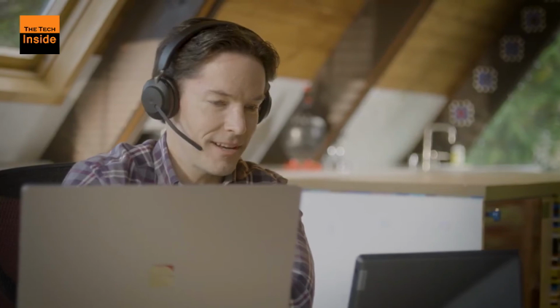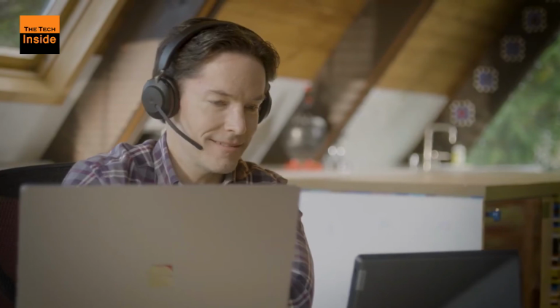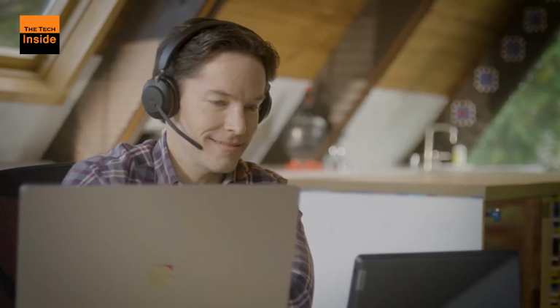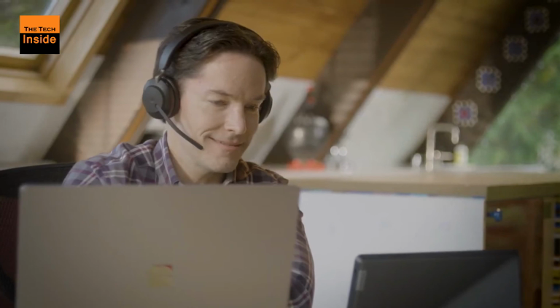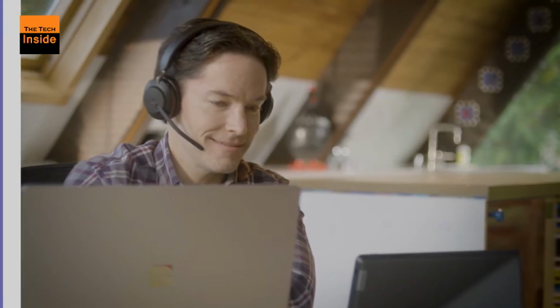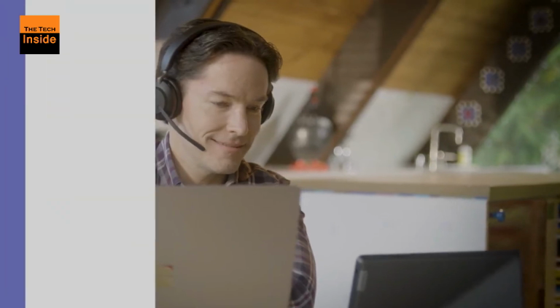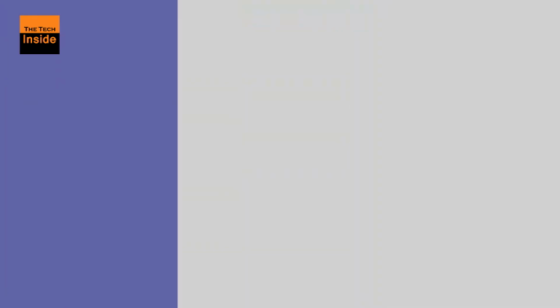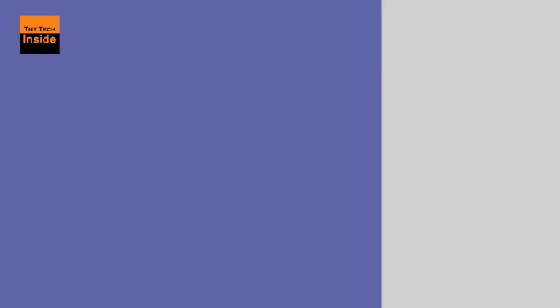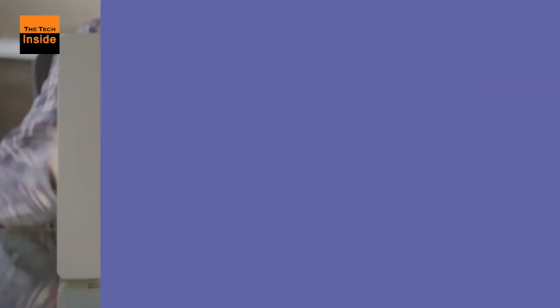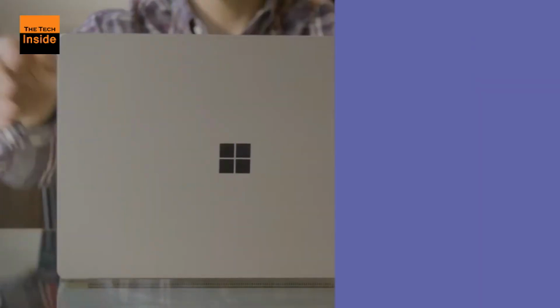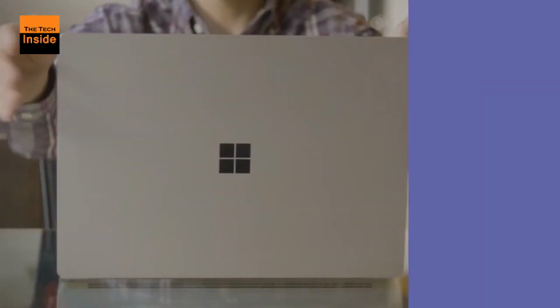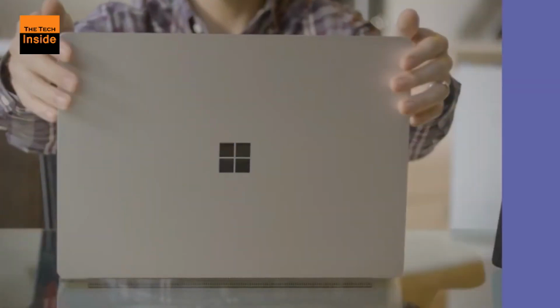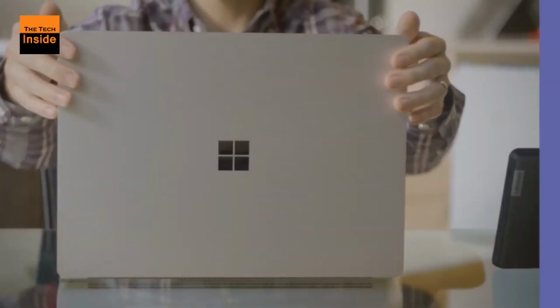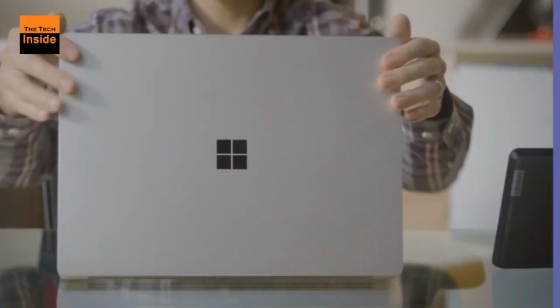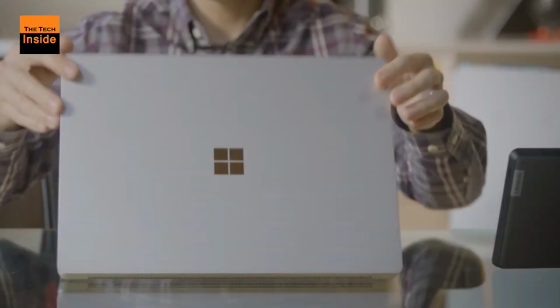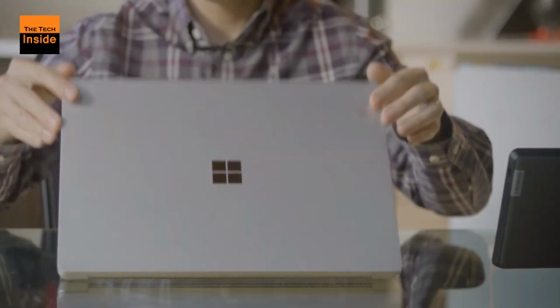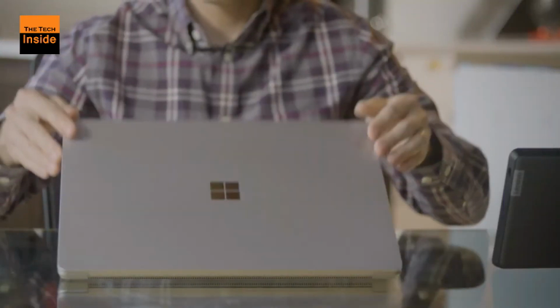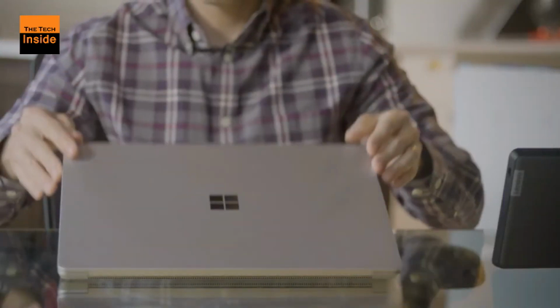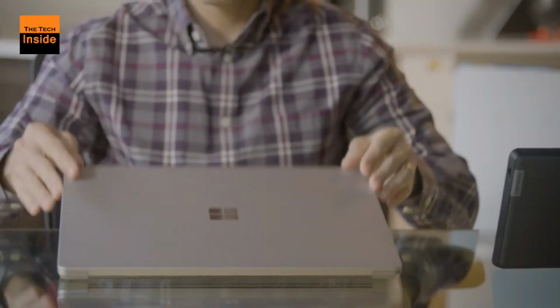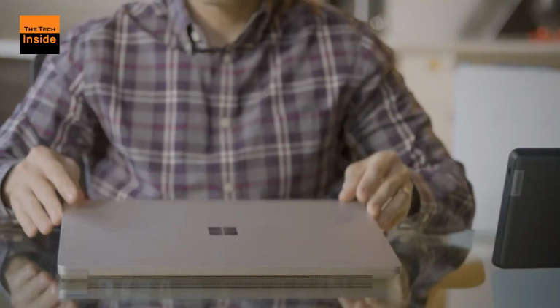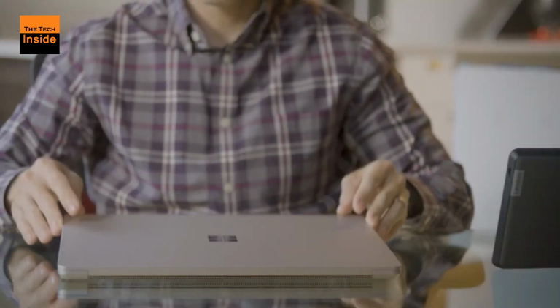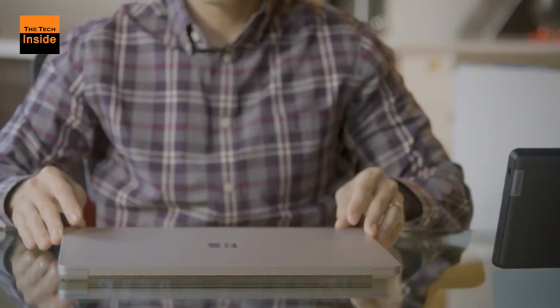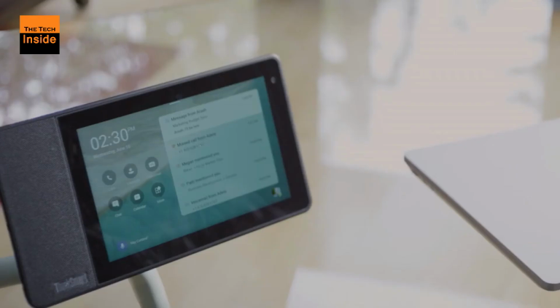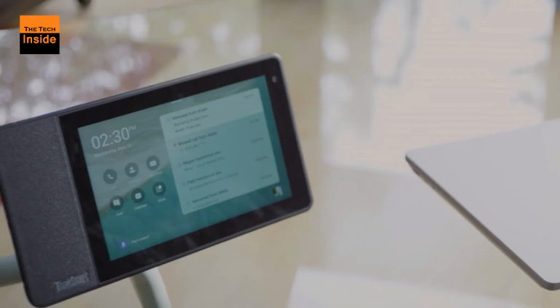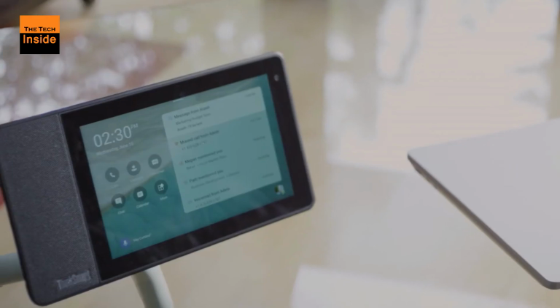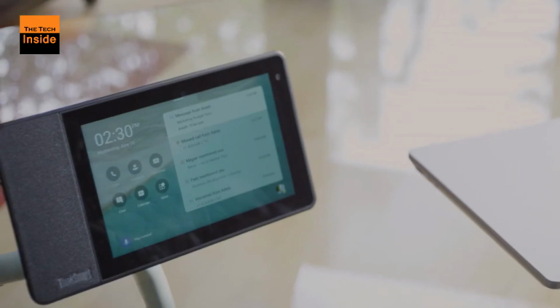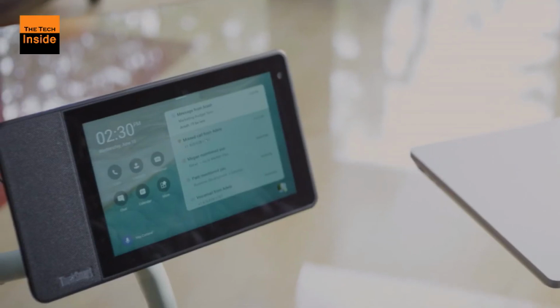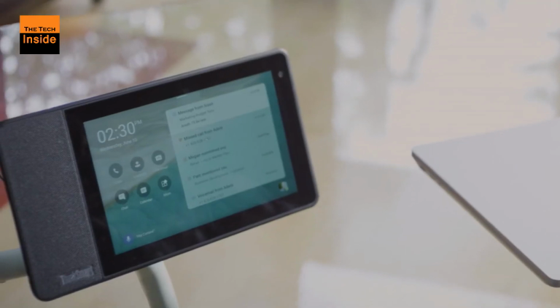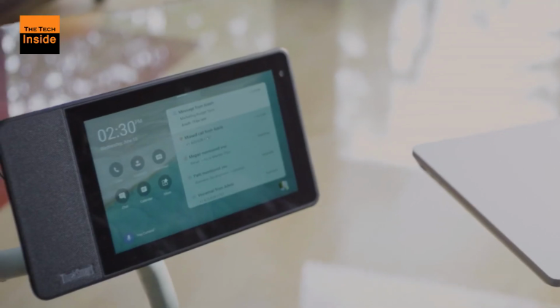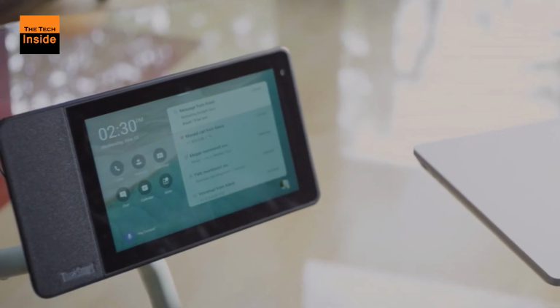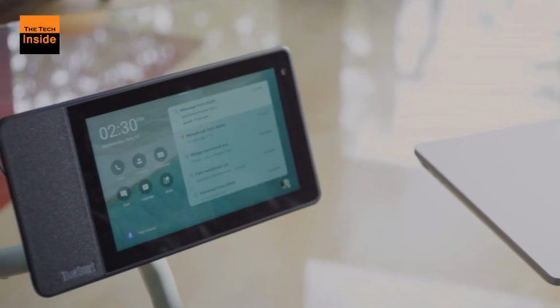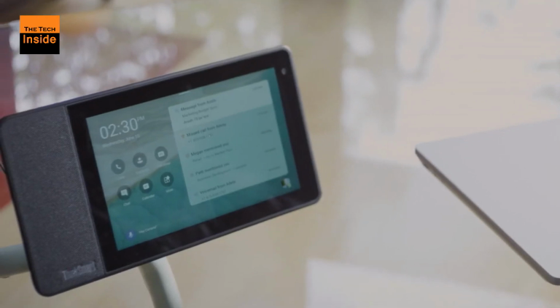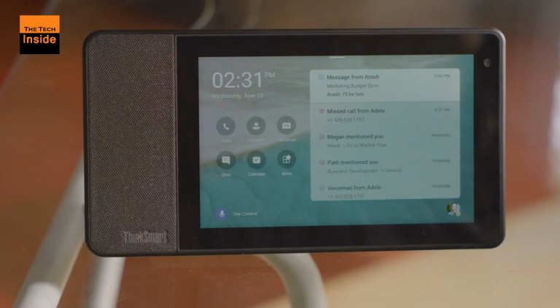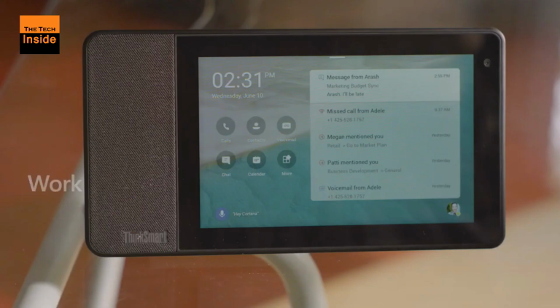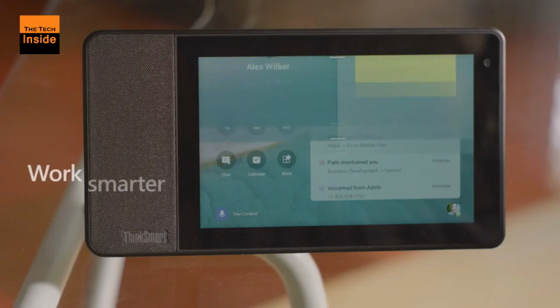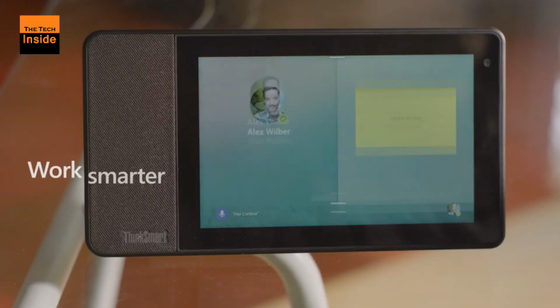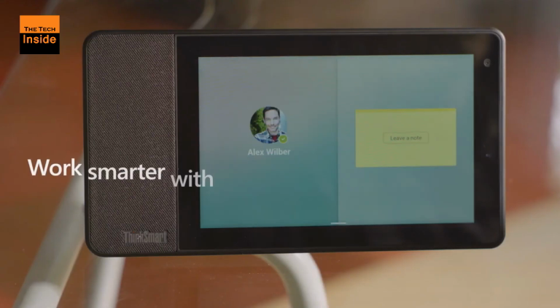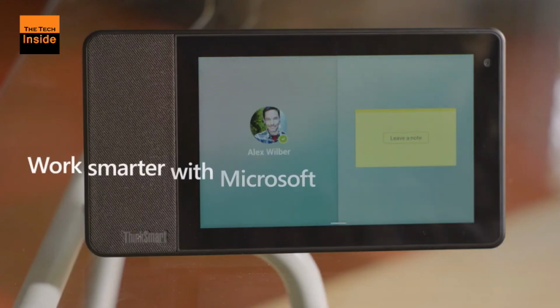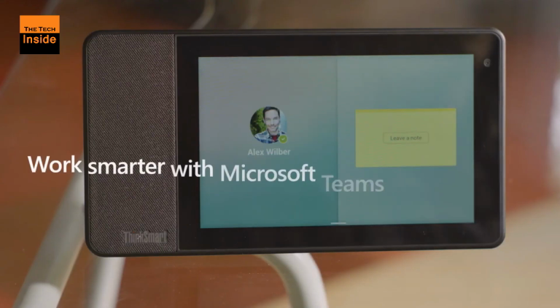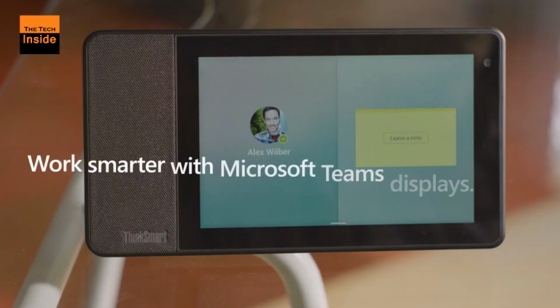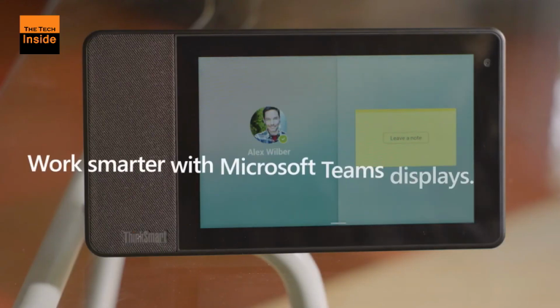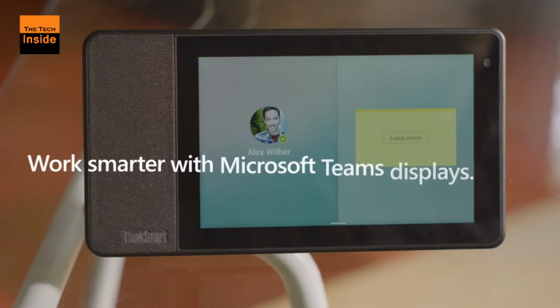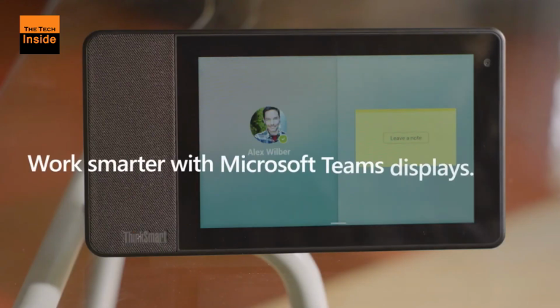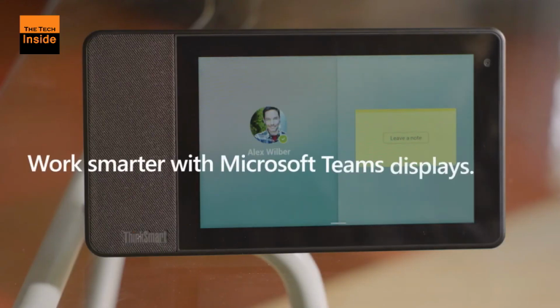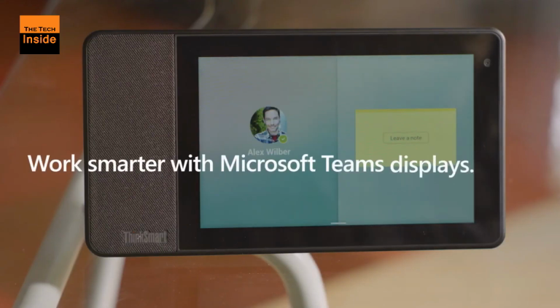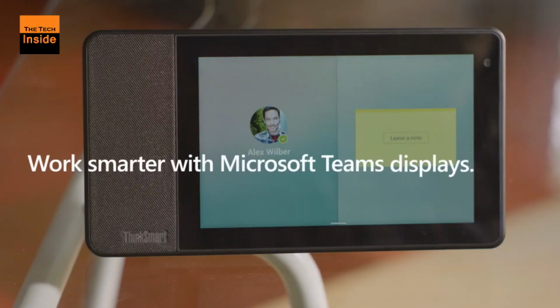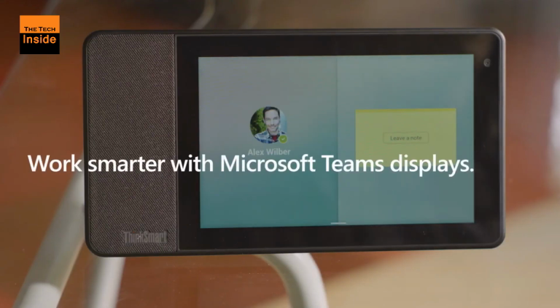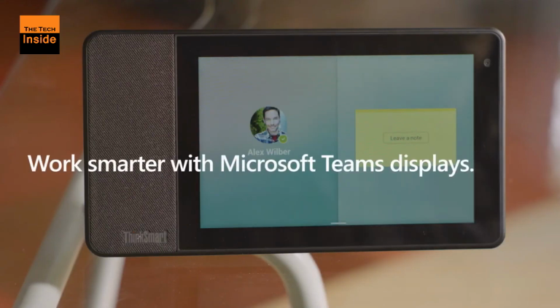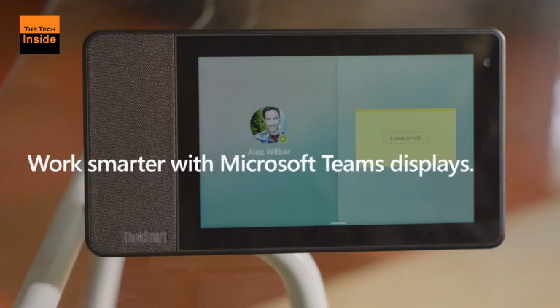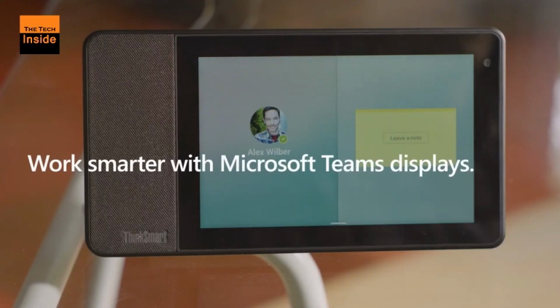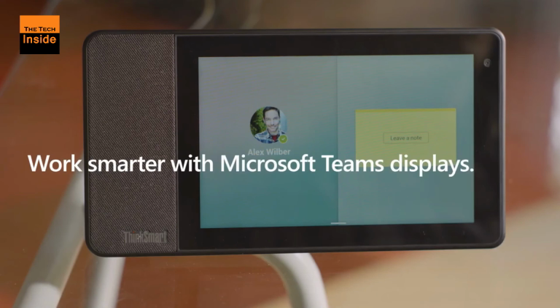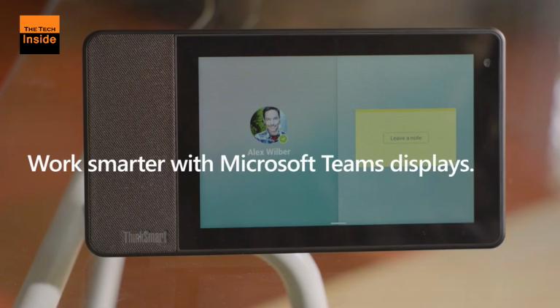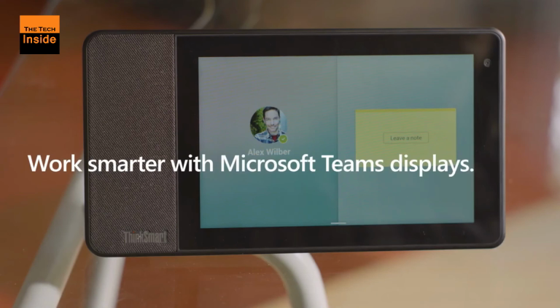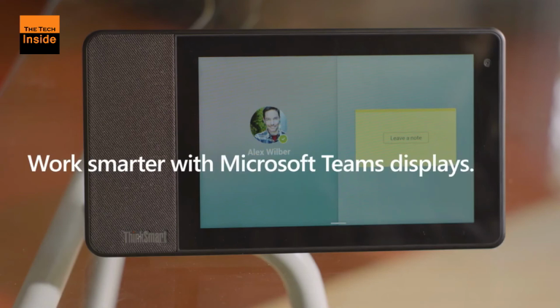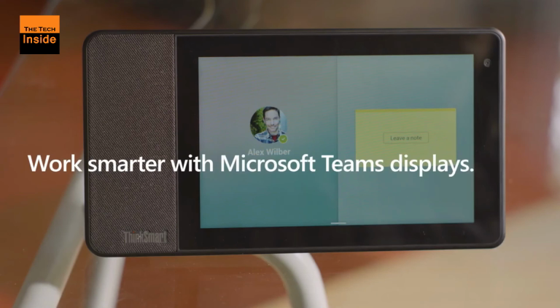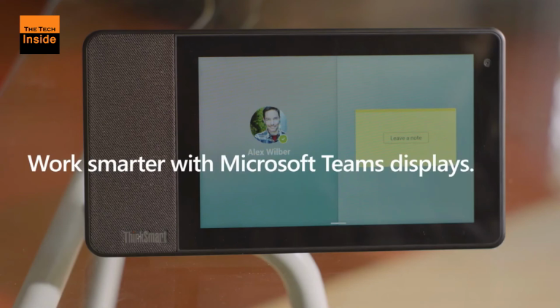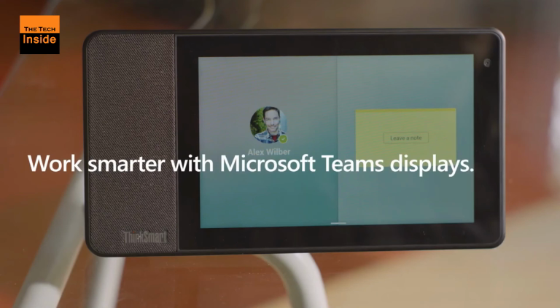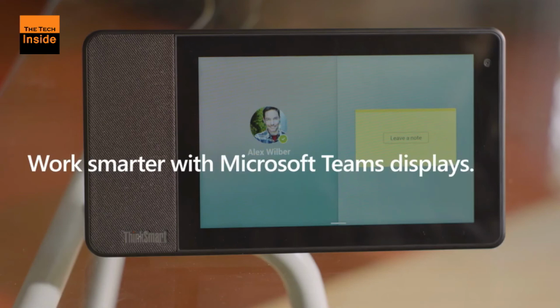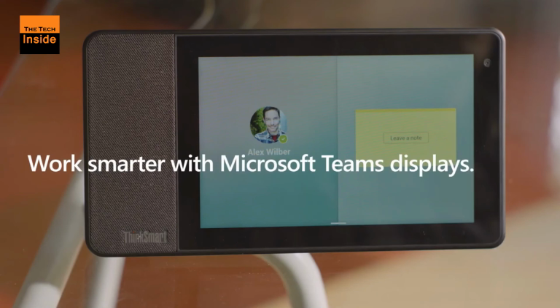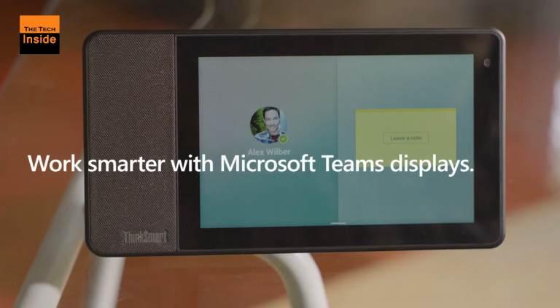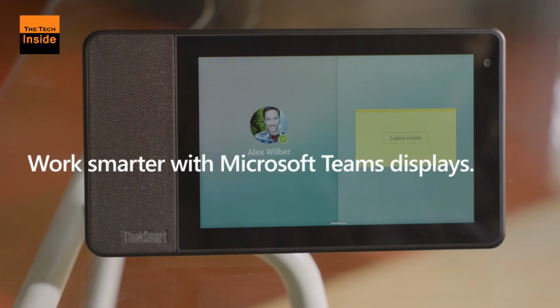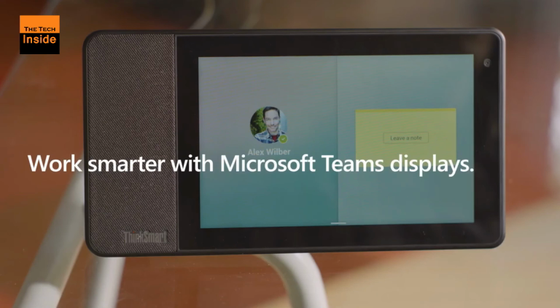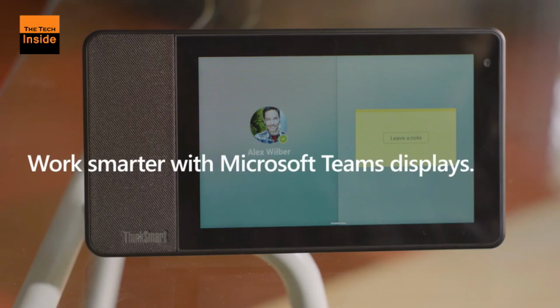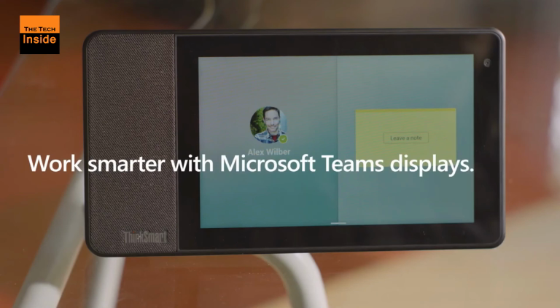The first Microsoft Teams display will be the Lenovo ThinkSmart View, and it will soon be joined by a model from Yeelink.